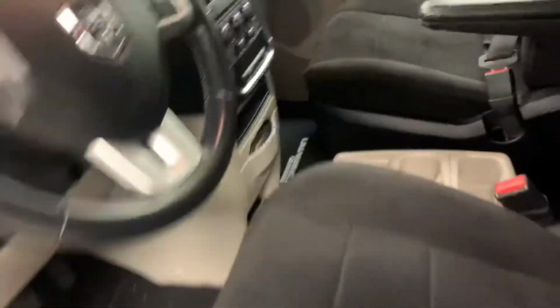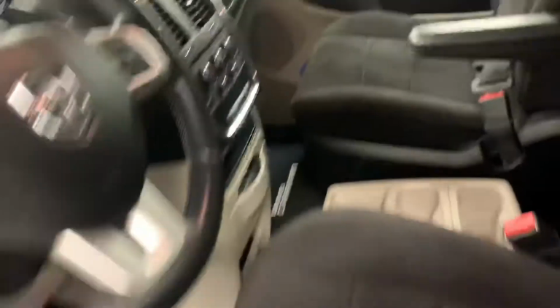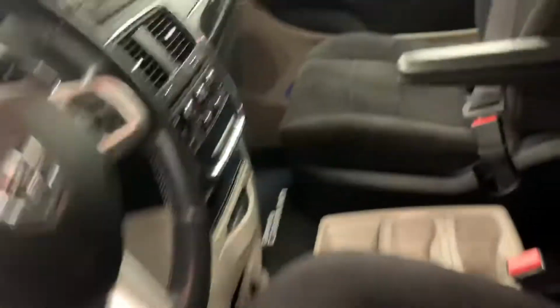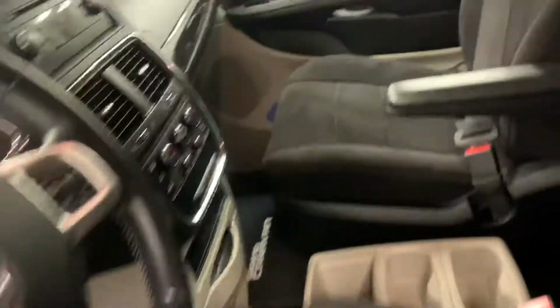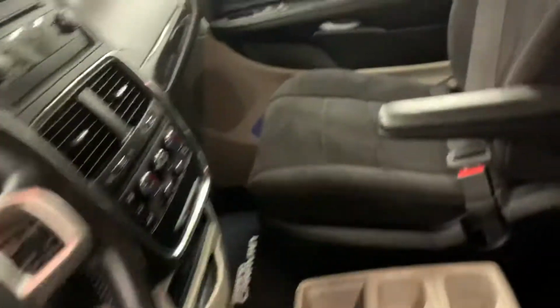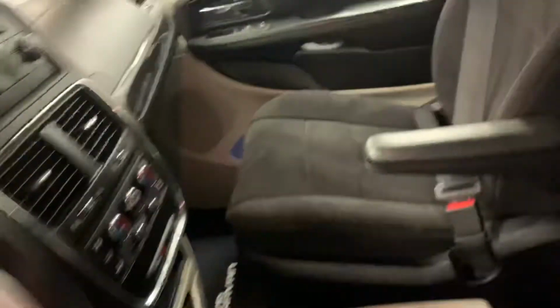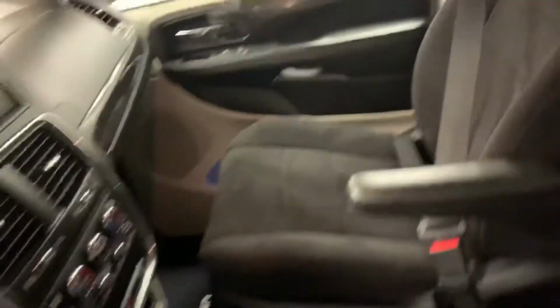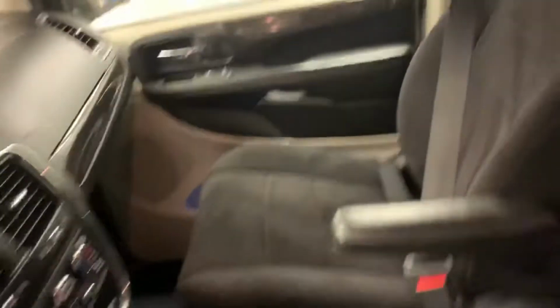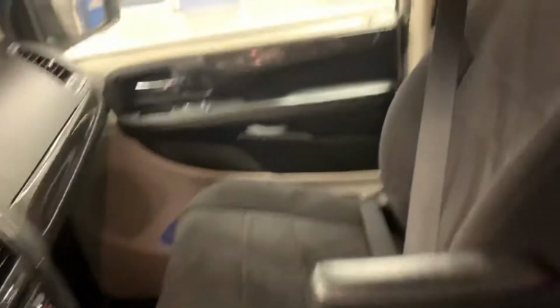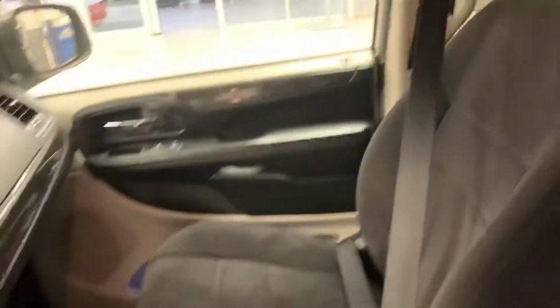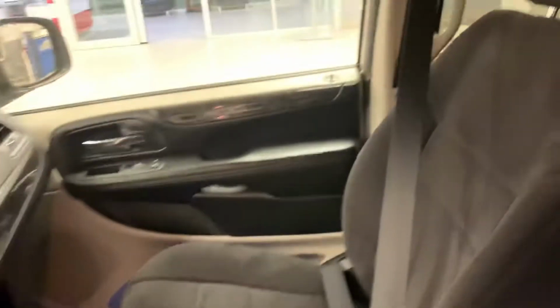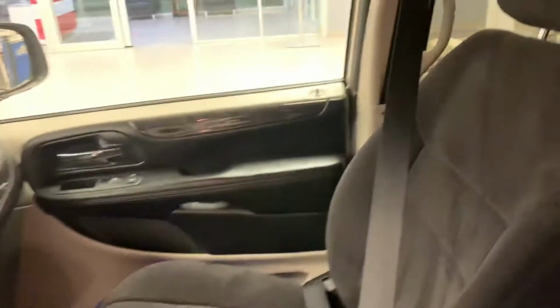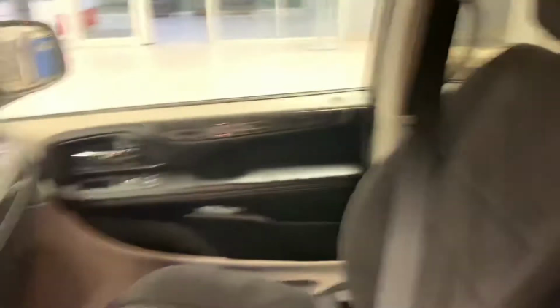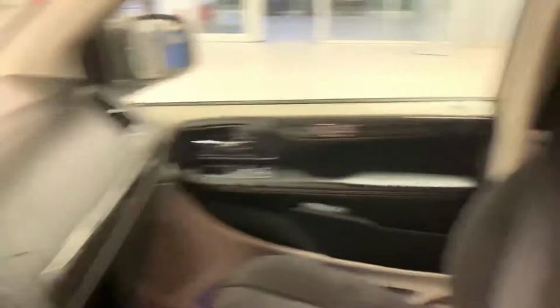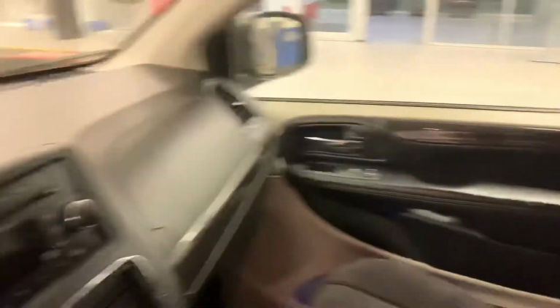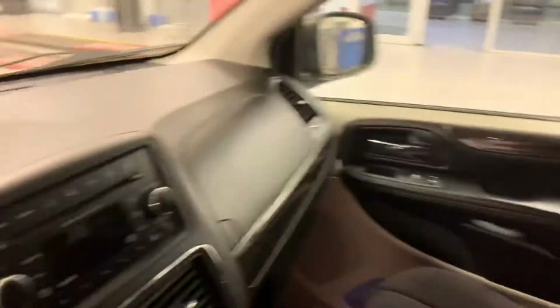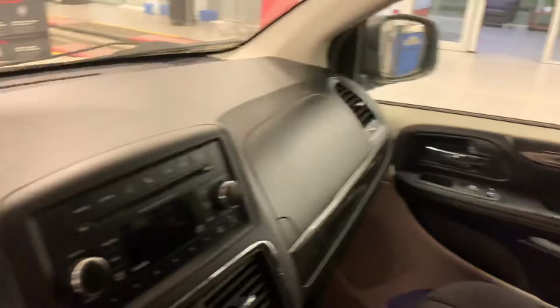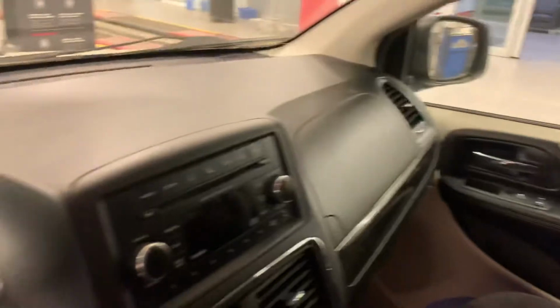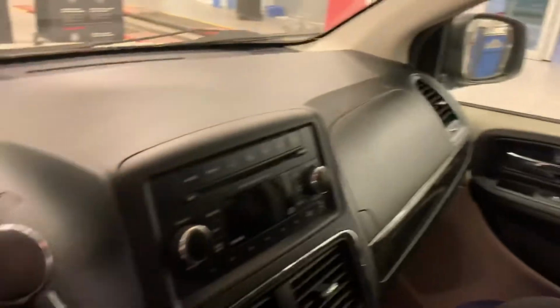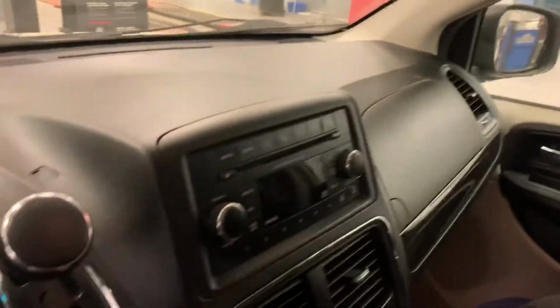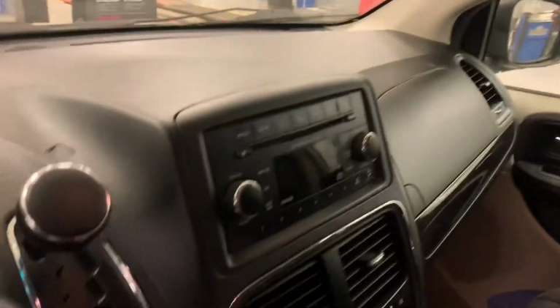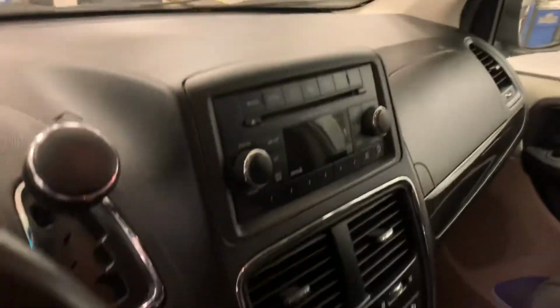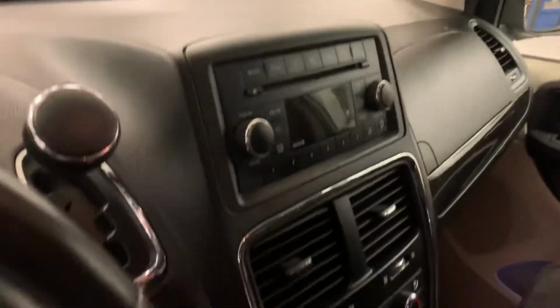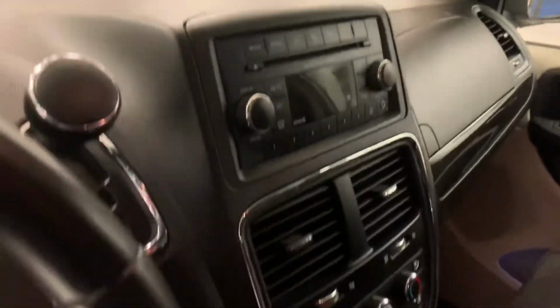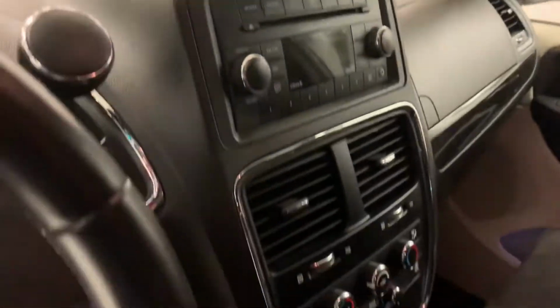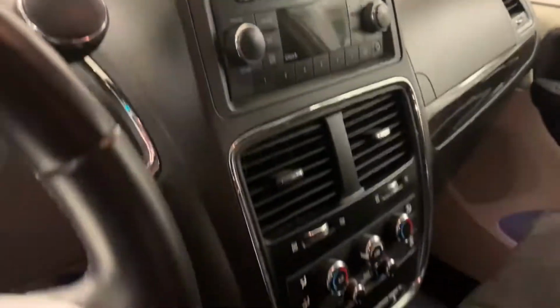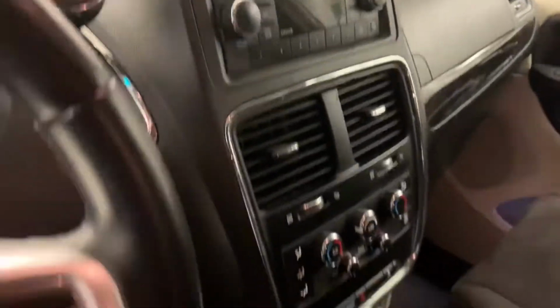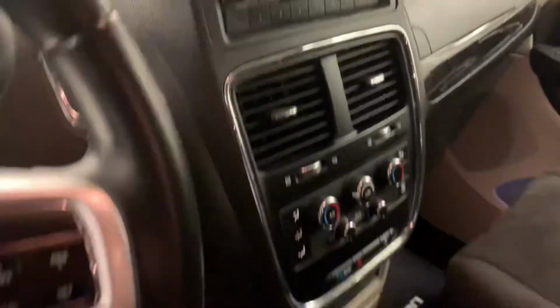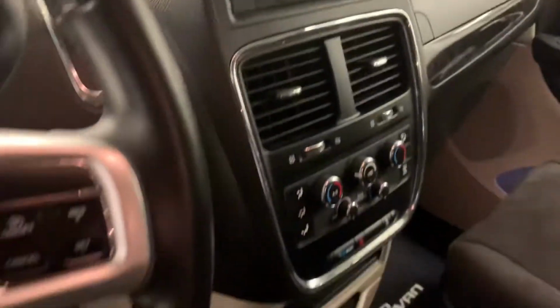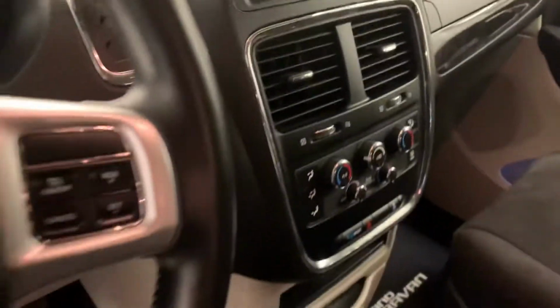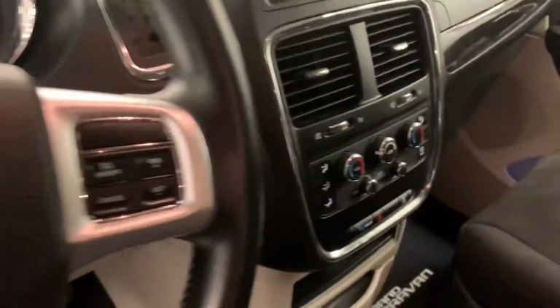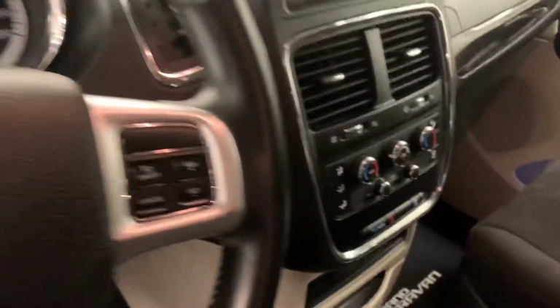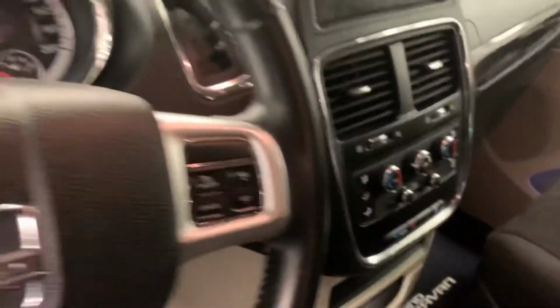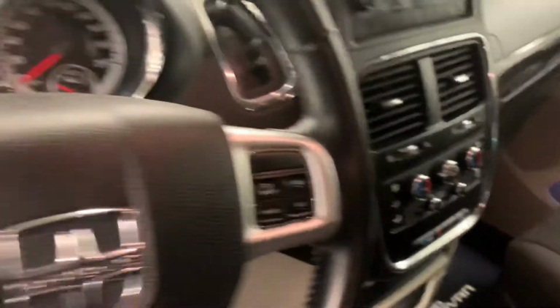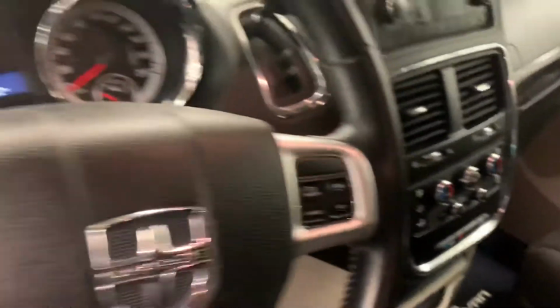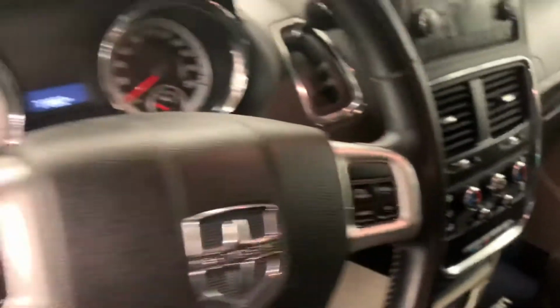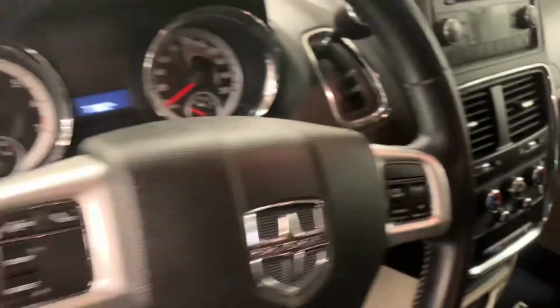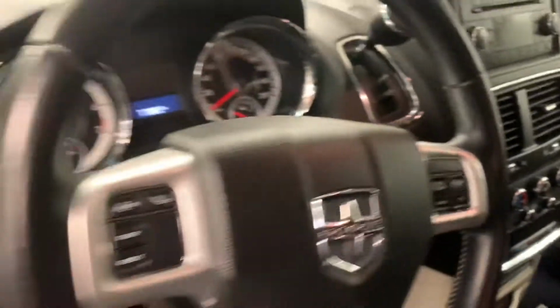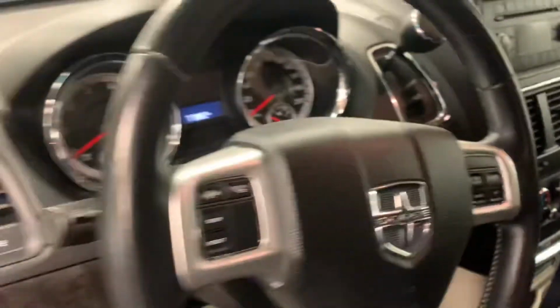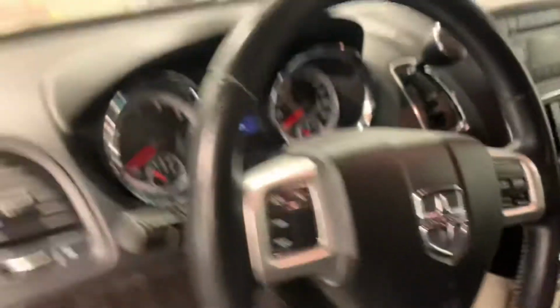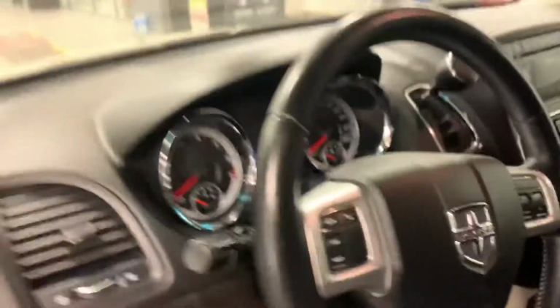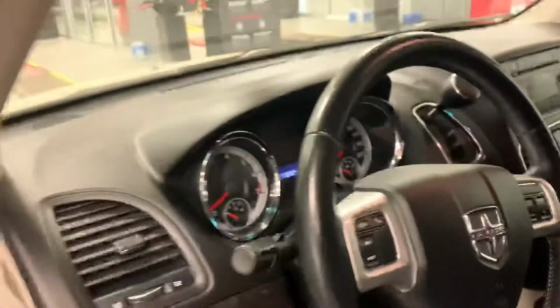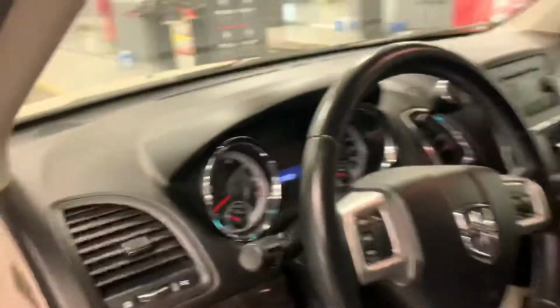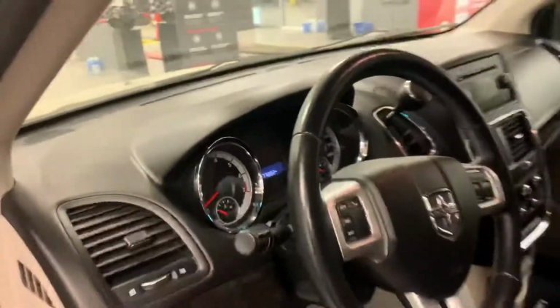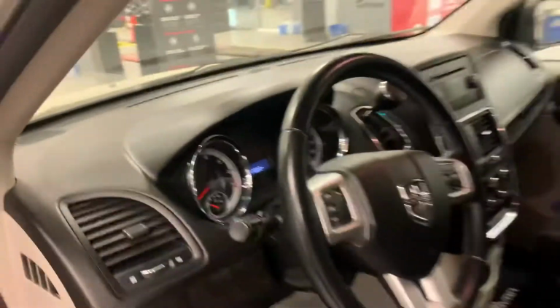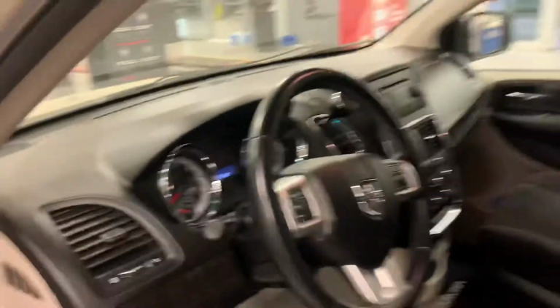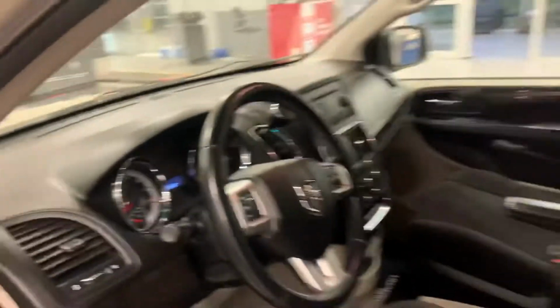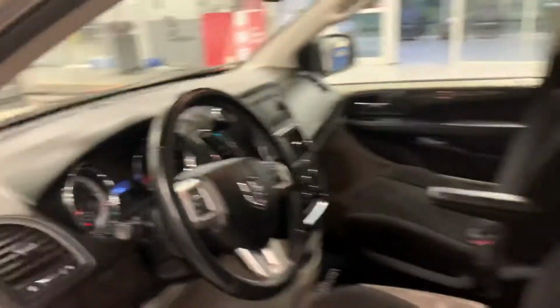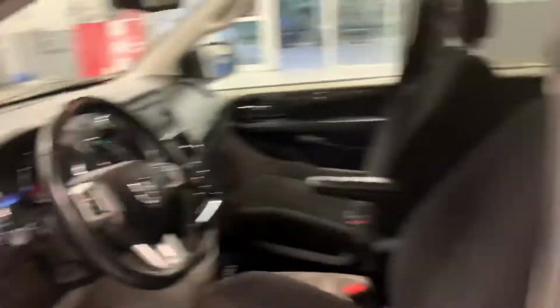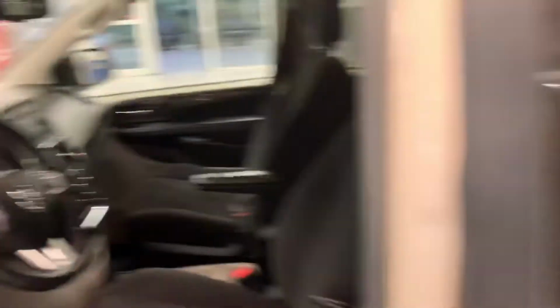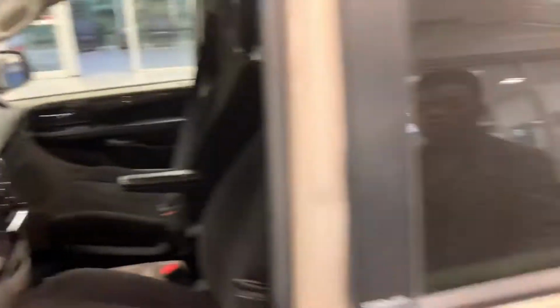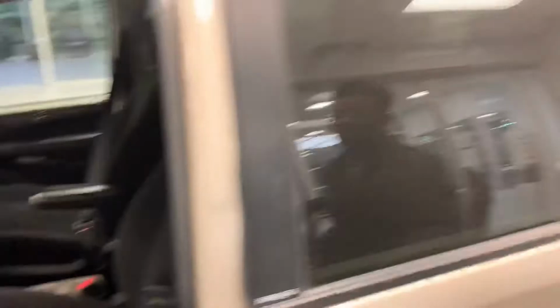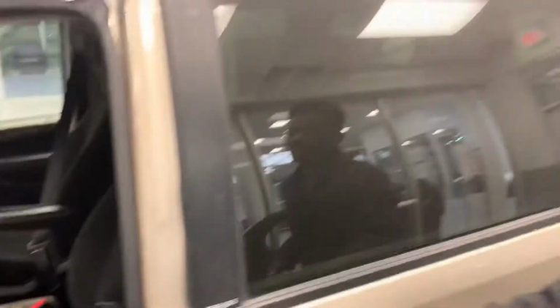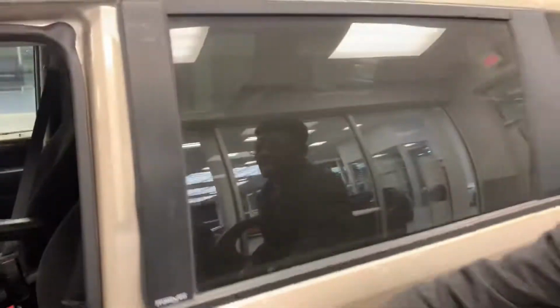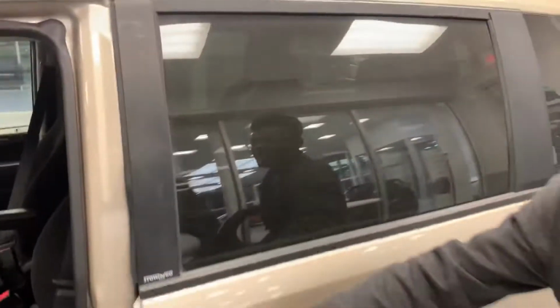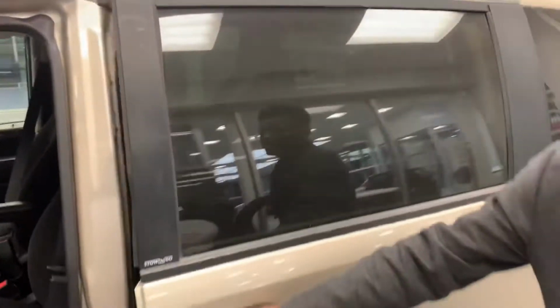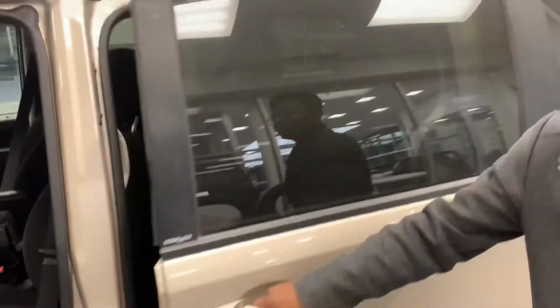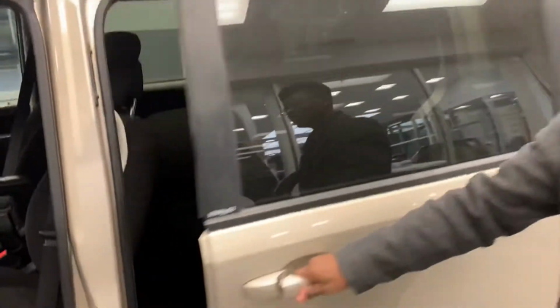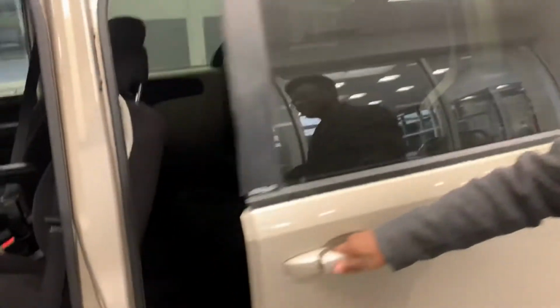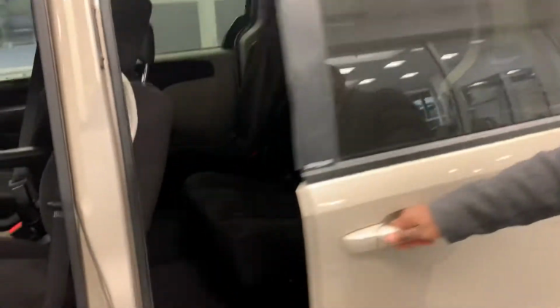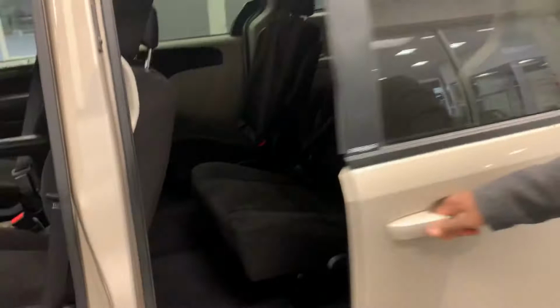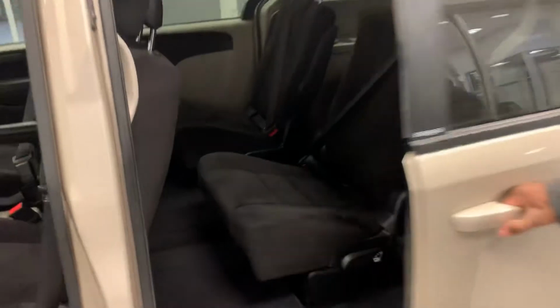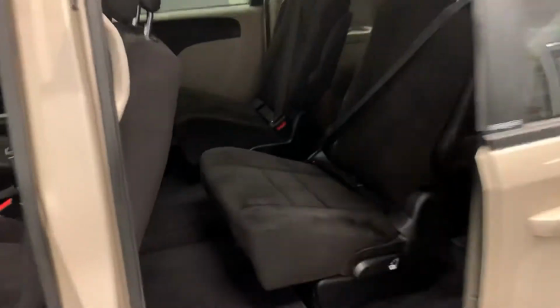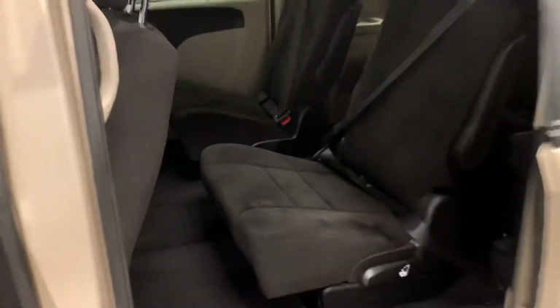Going inside, you get the nice comfortable cloth seating with steering wheel mounted controls, Bluetooth for hands-free calling, TriZone and DualZone driver controls, and the list goes on.